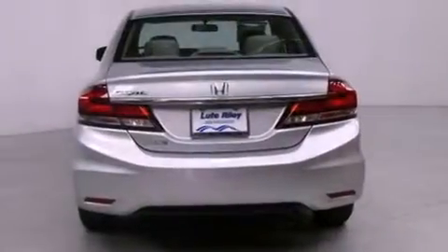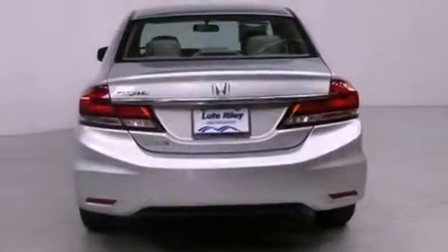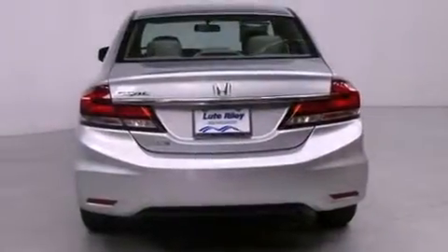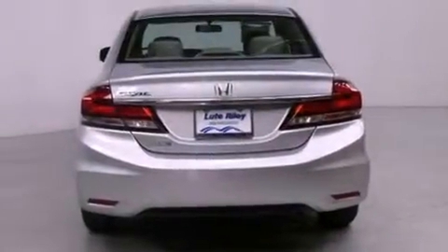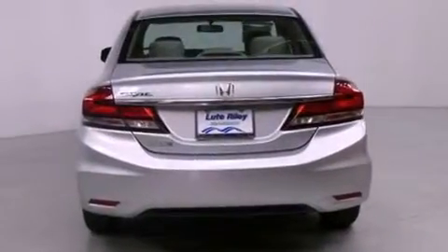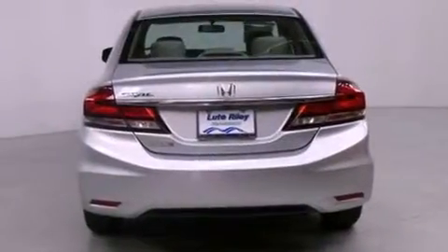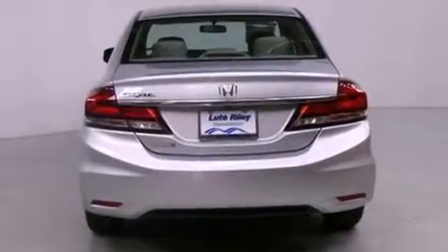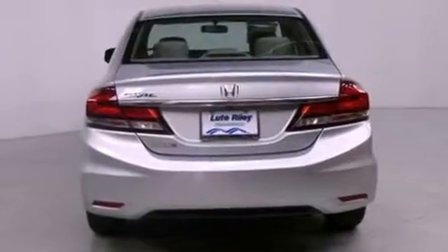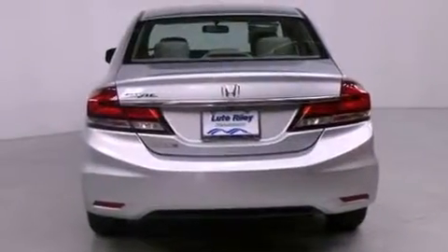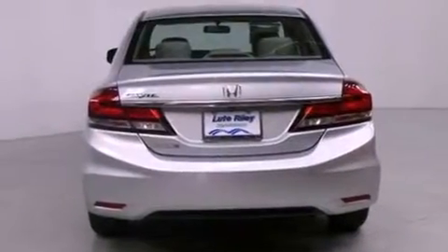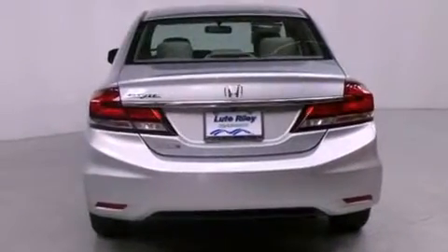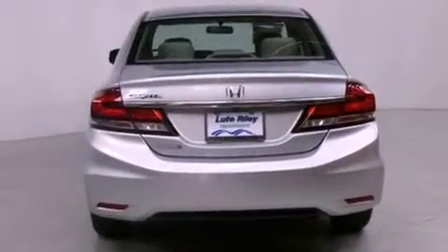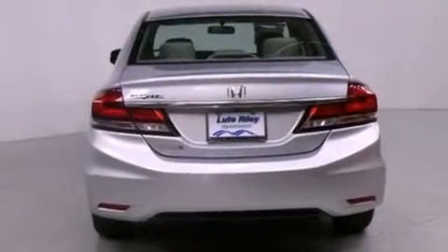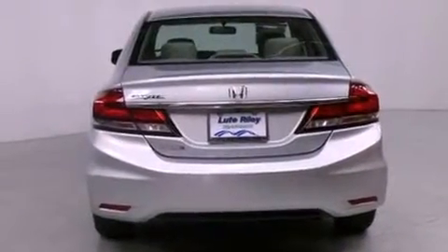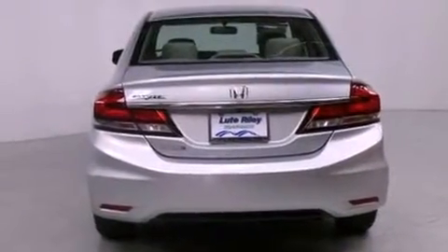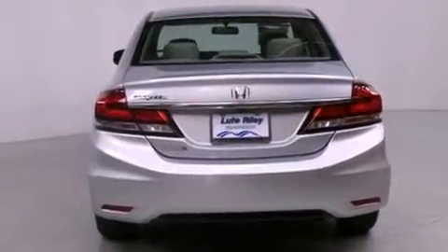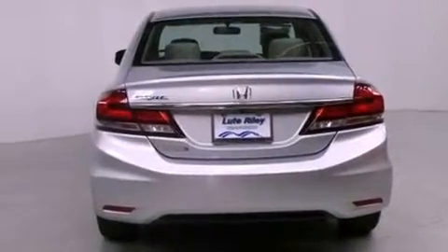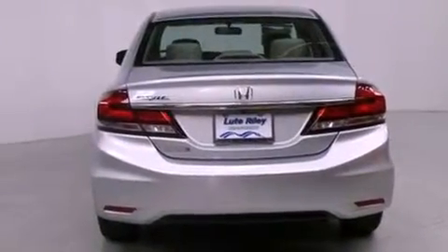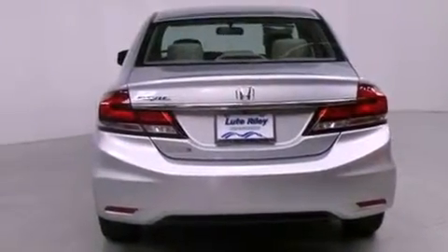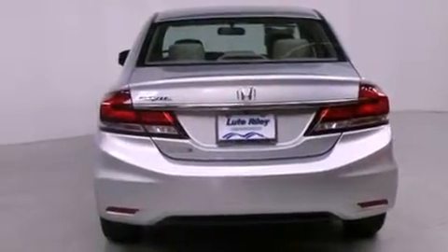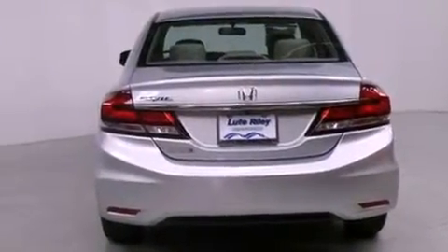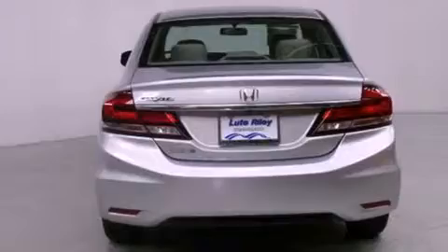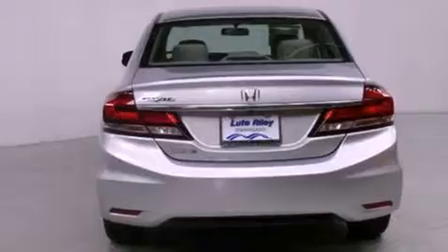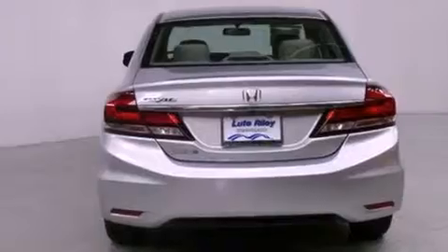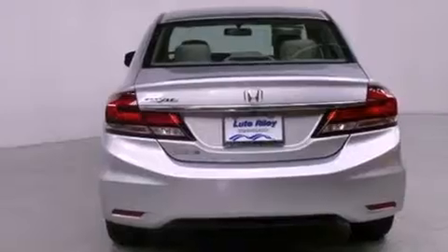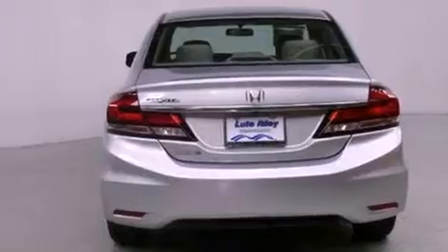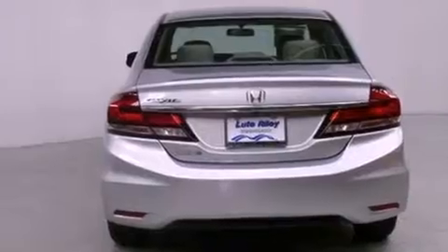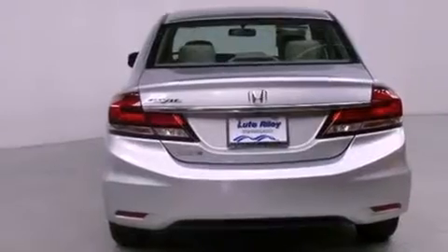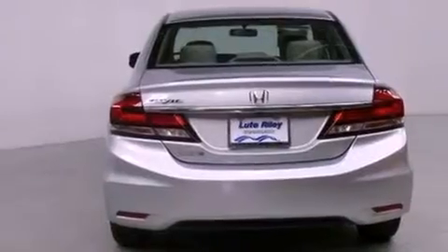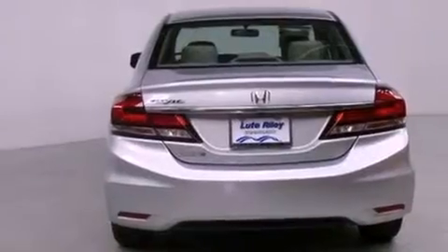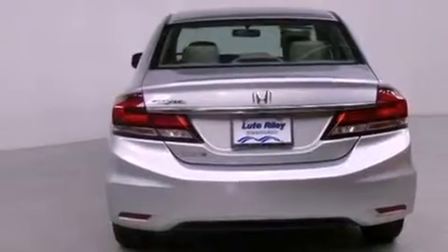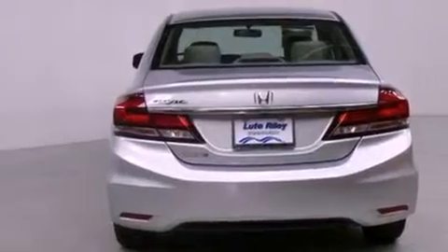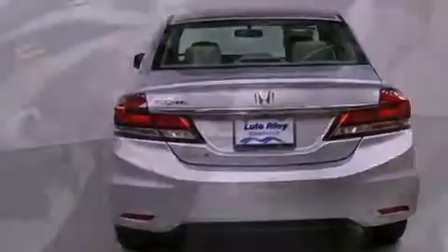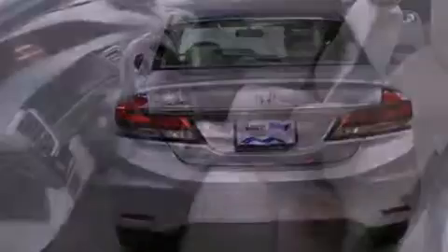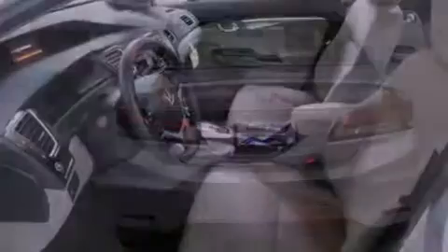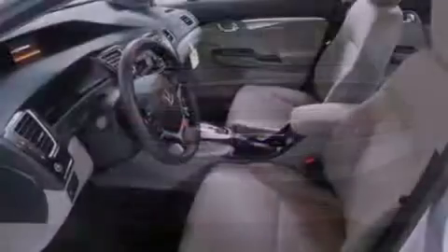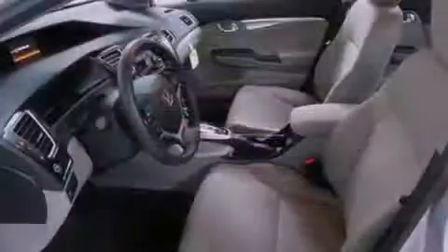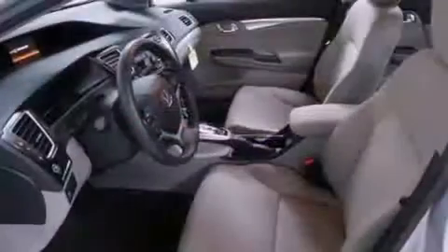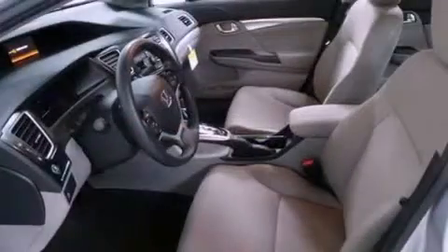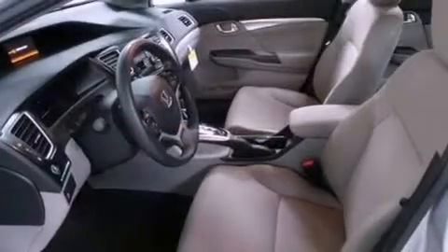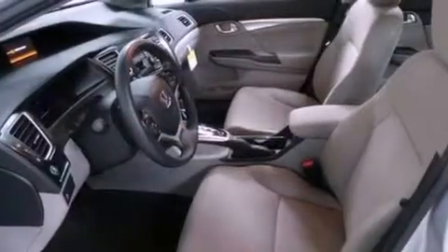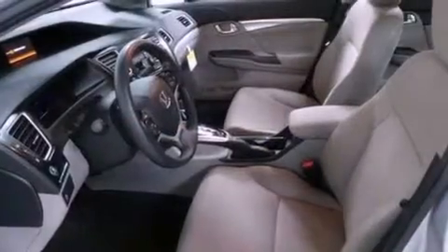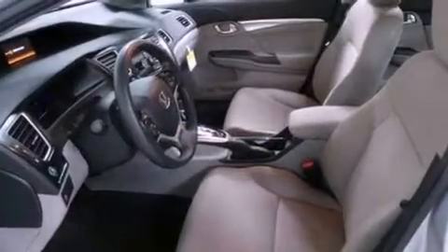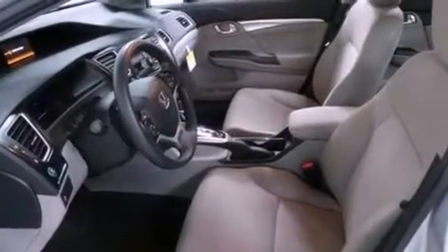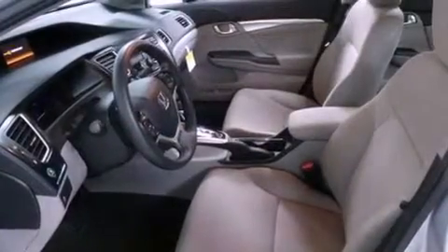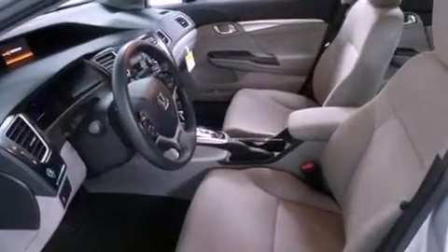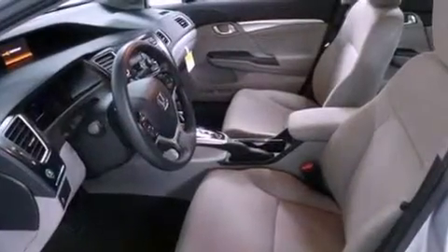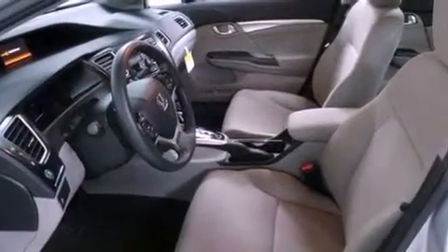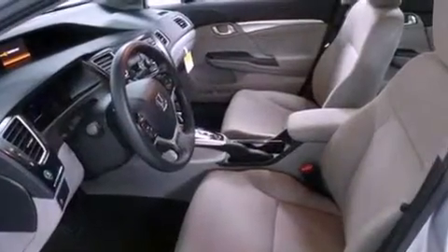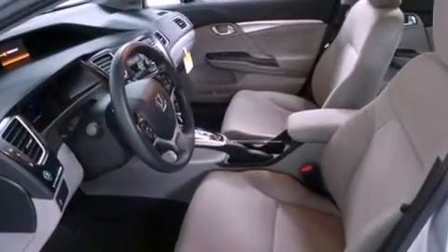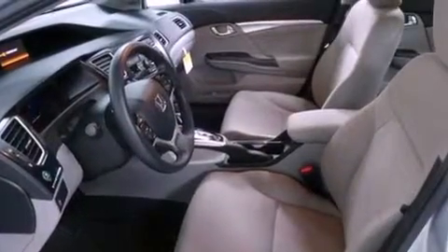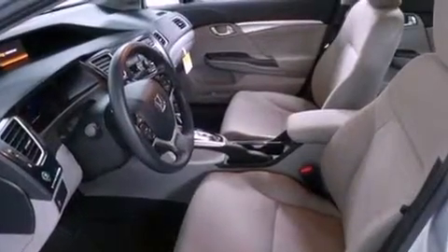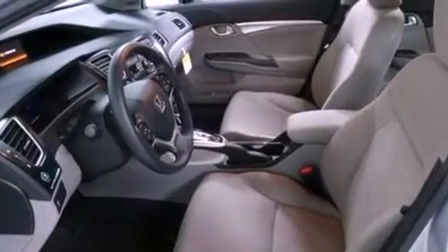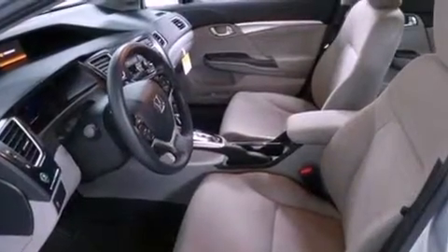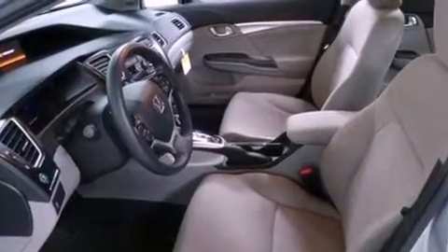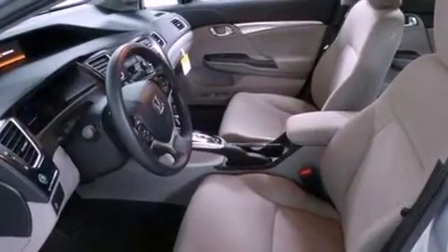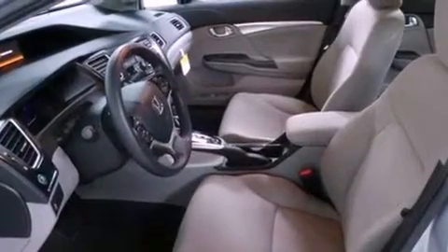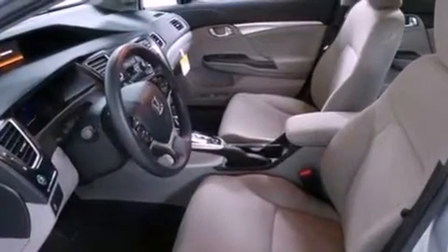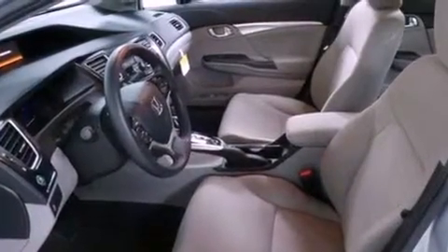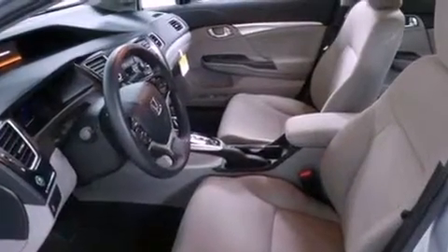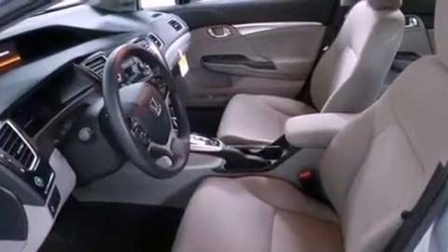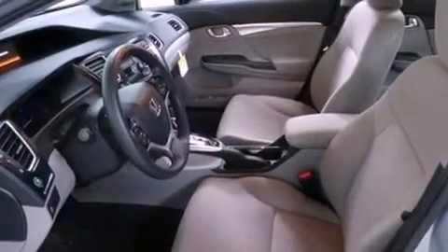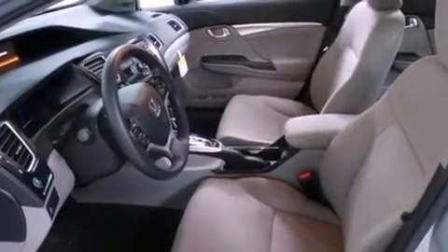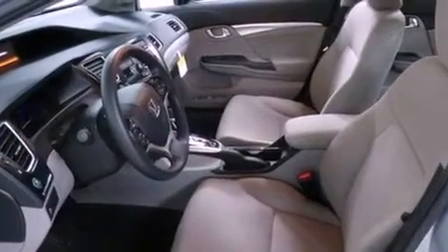Additional features include a security system, traction control, an anti-lock braking system, a rear window defroster, and a backup camera.